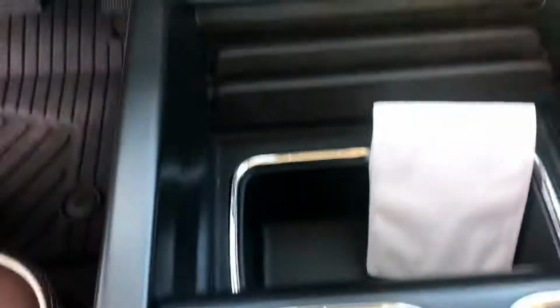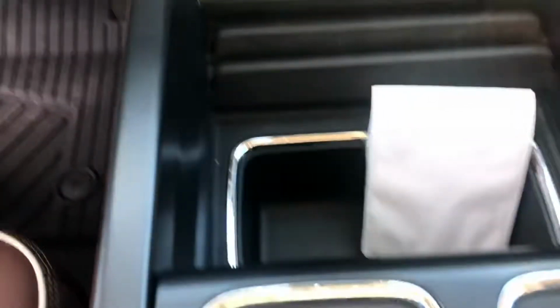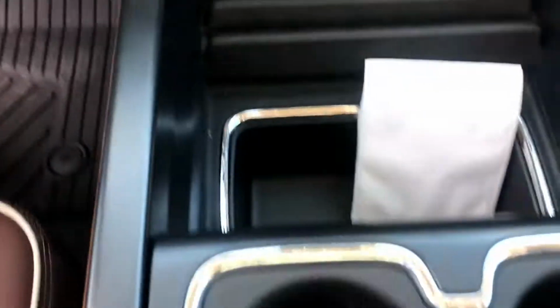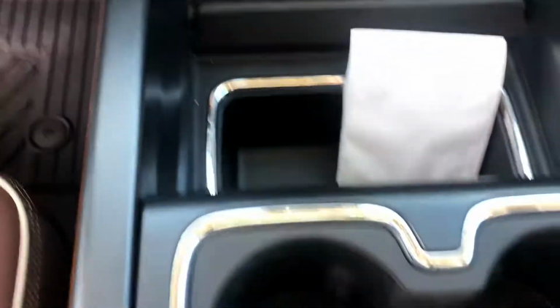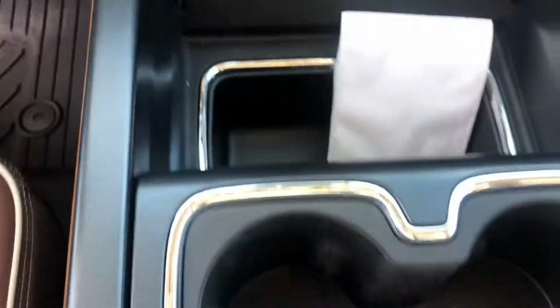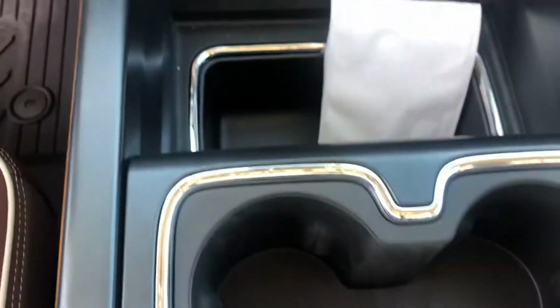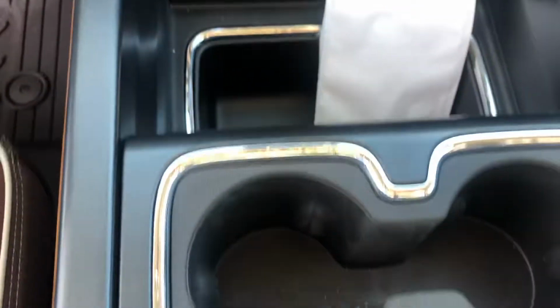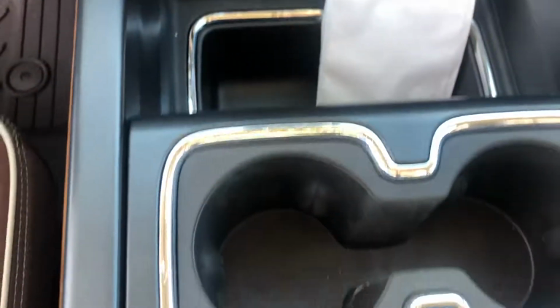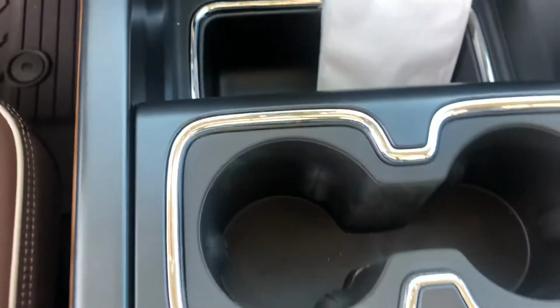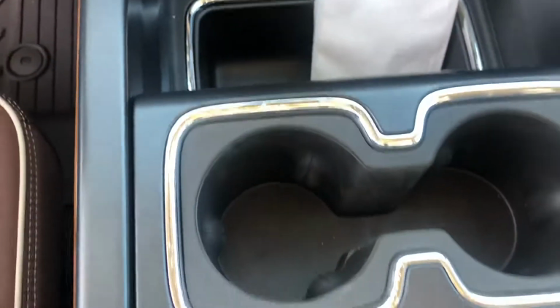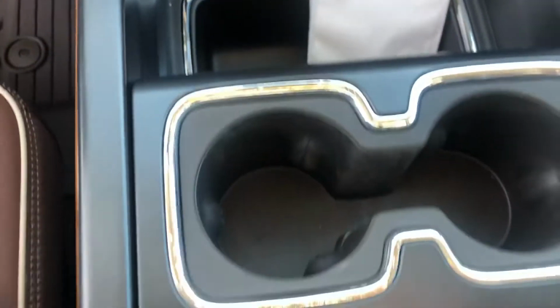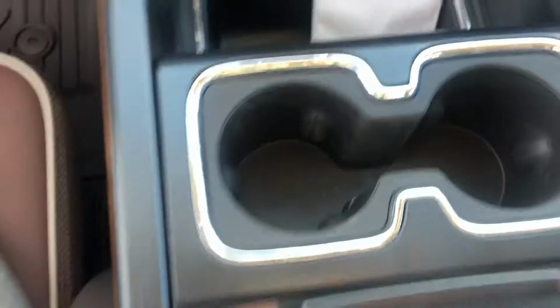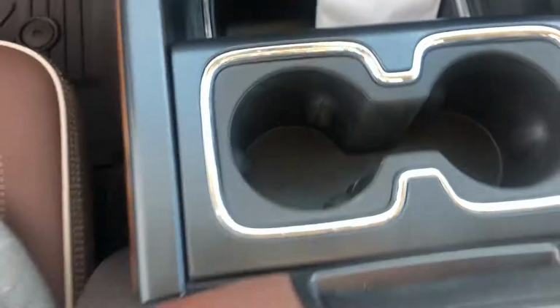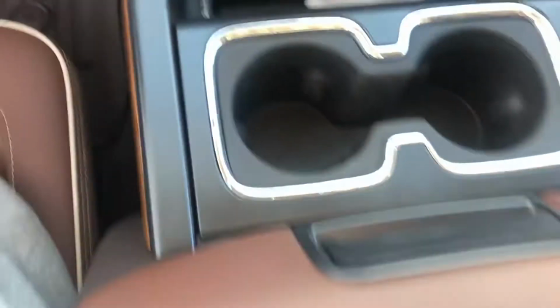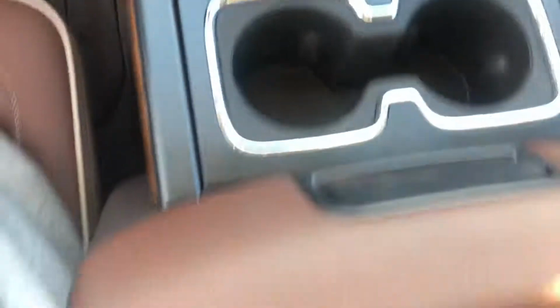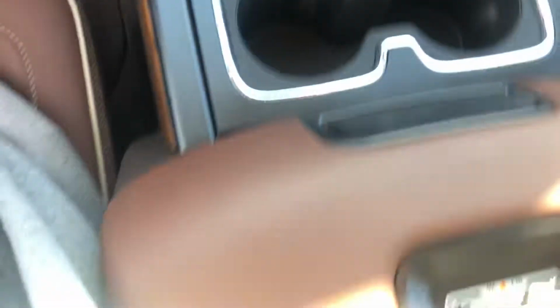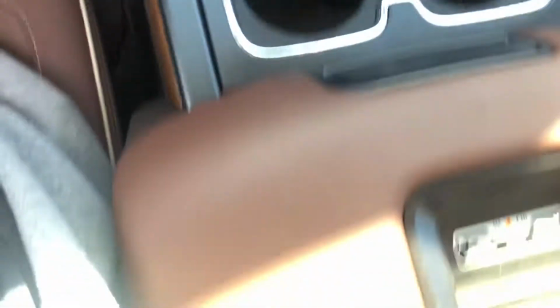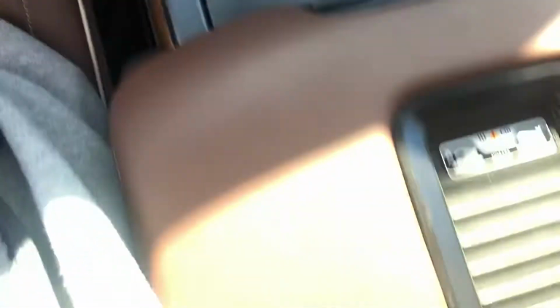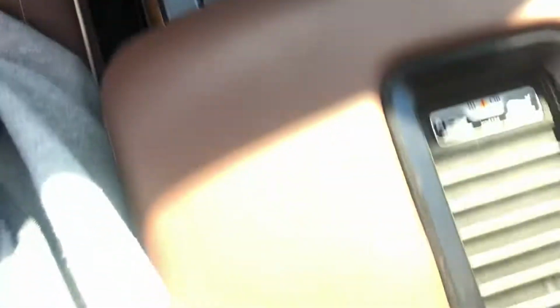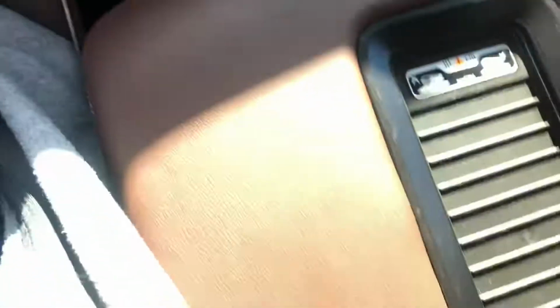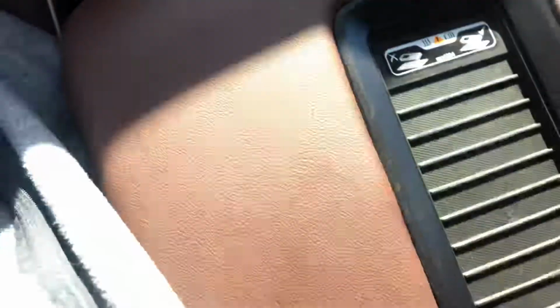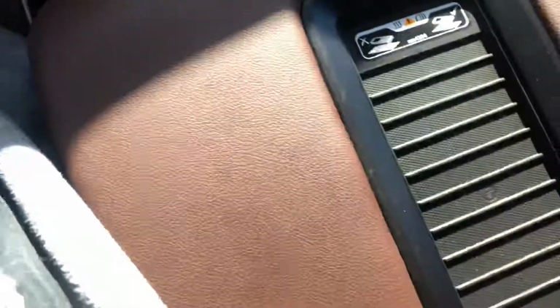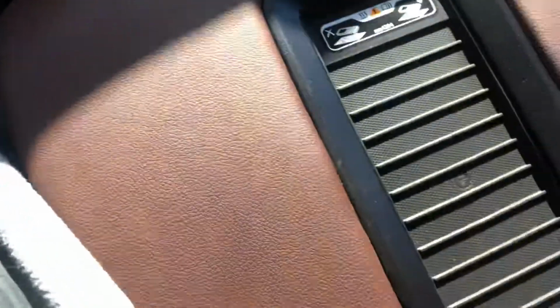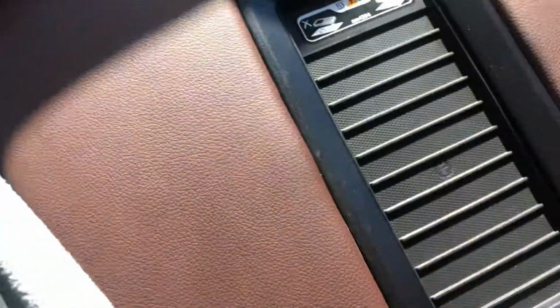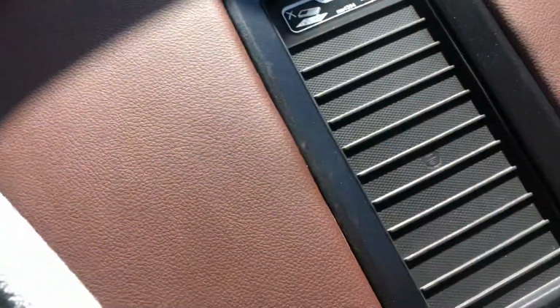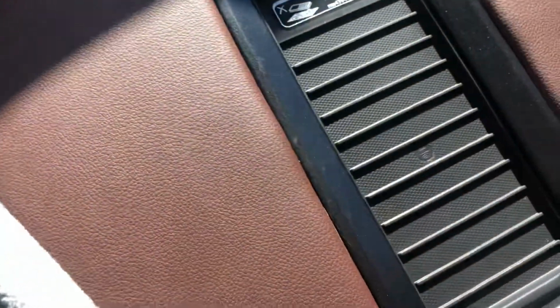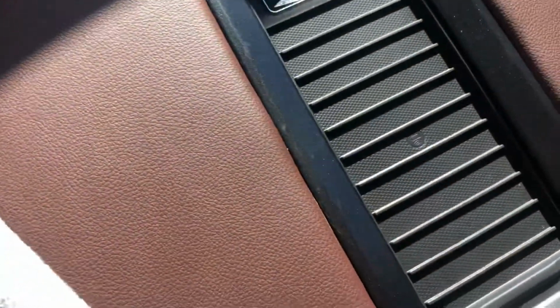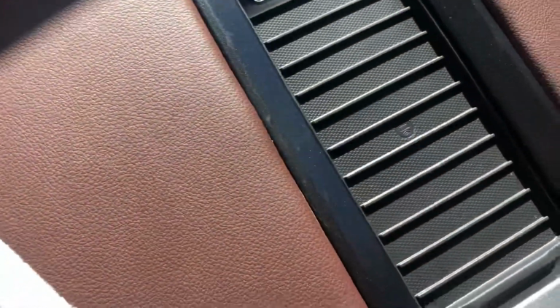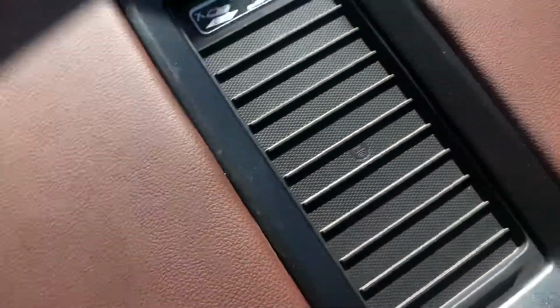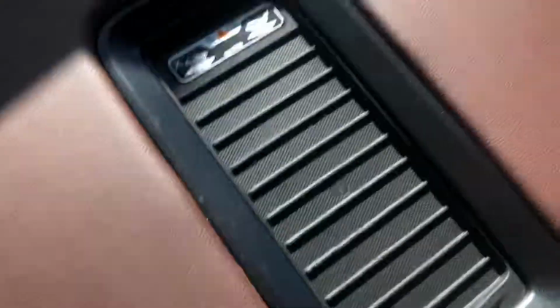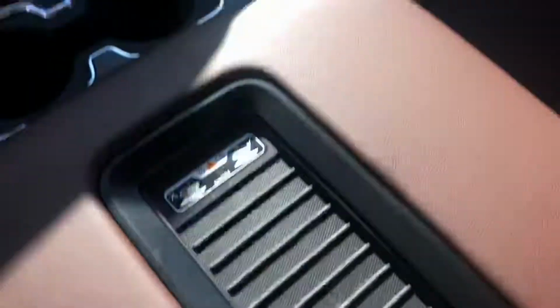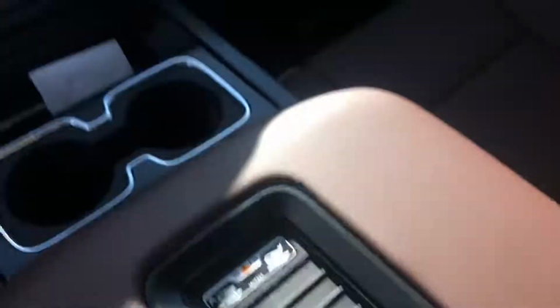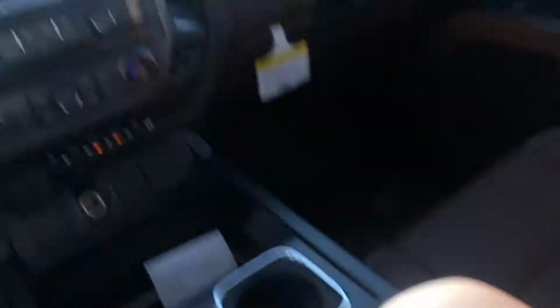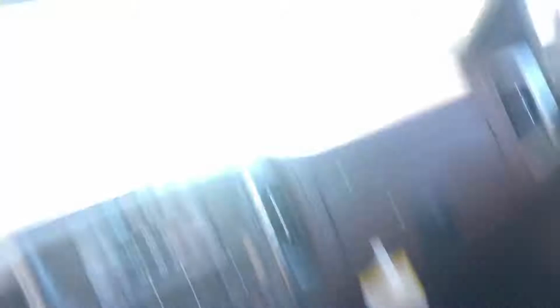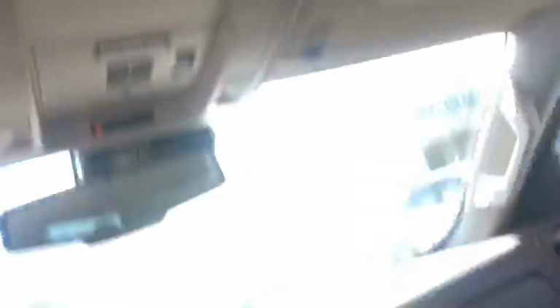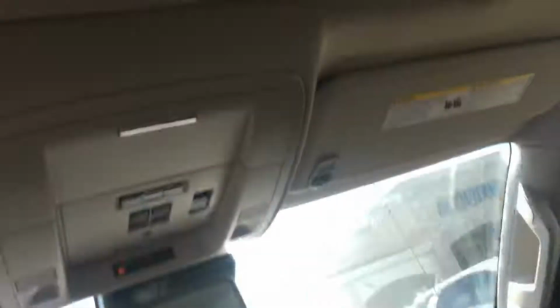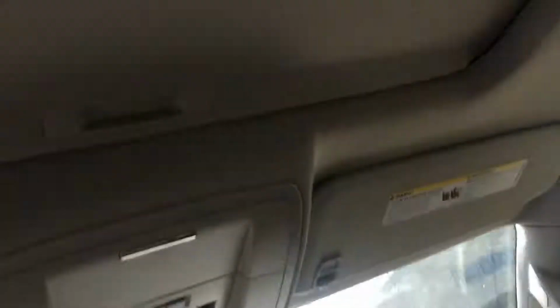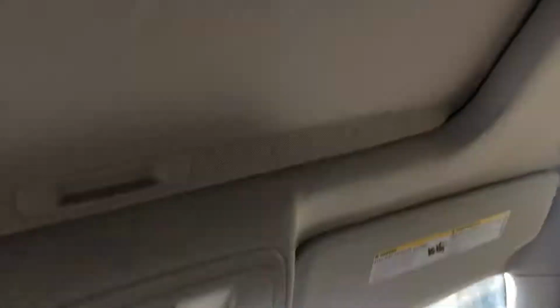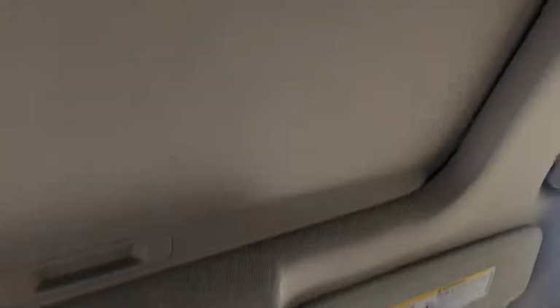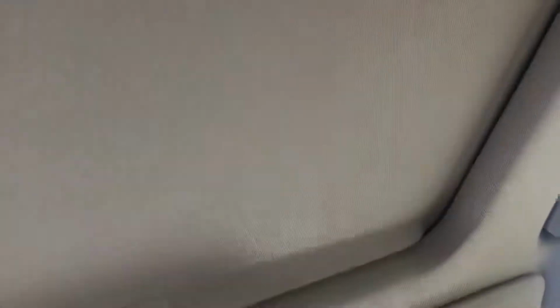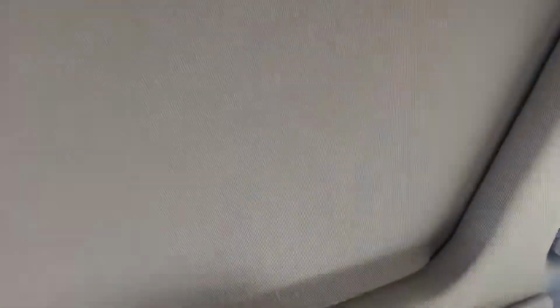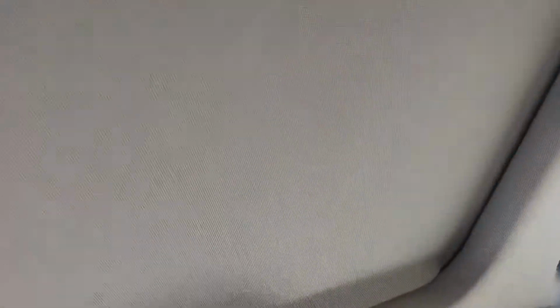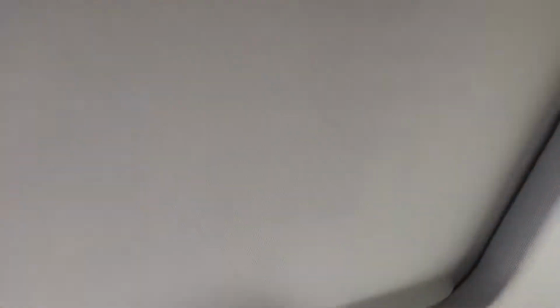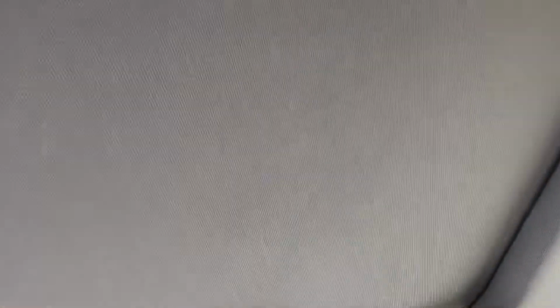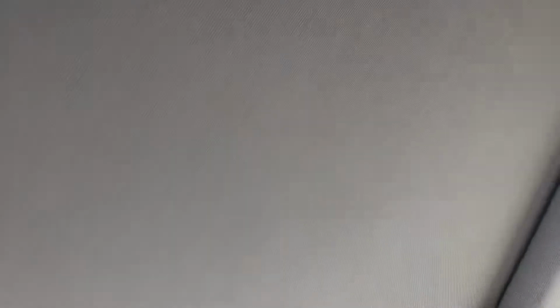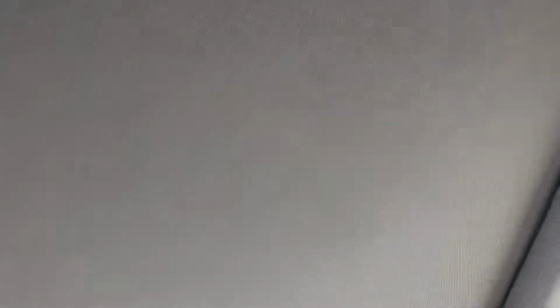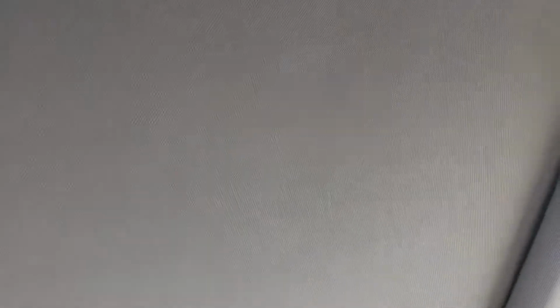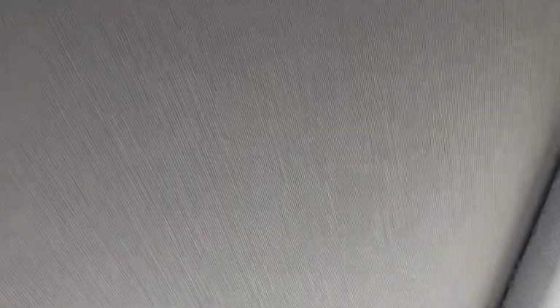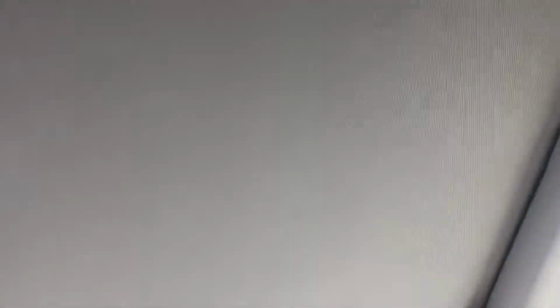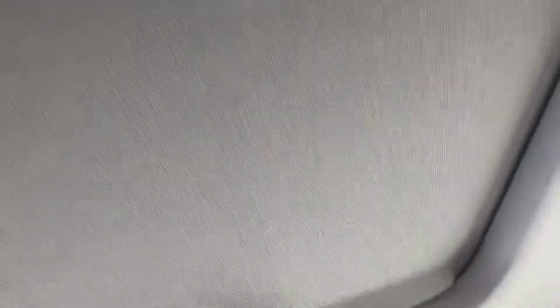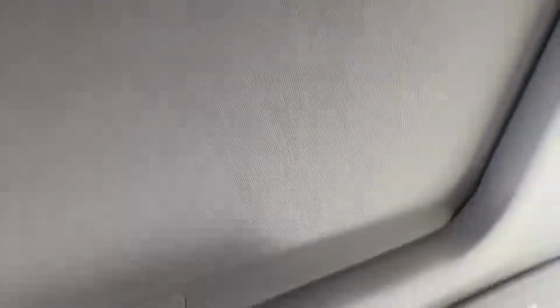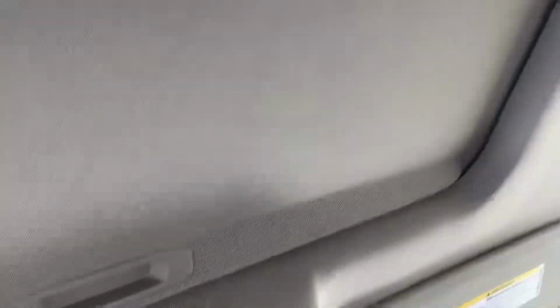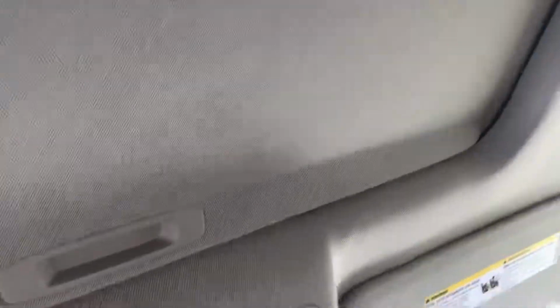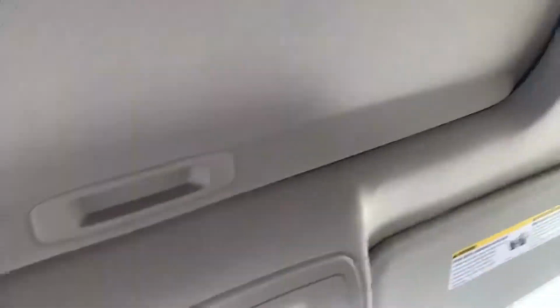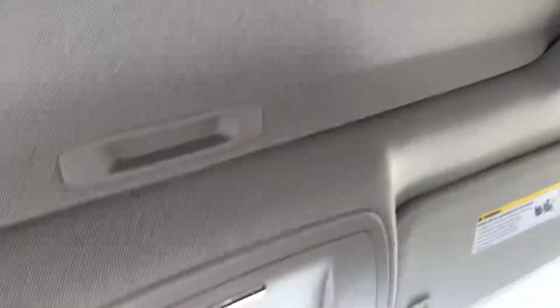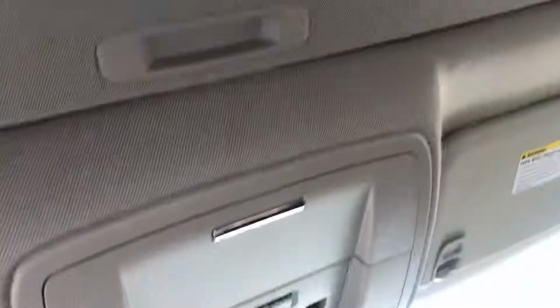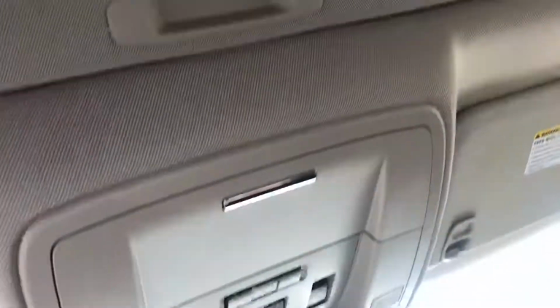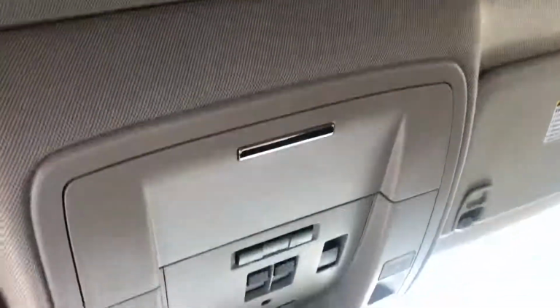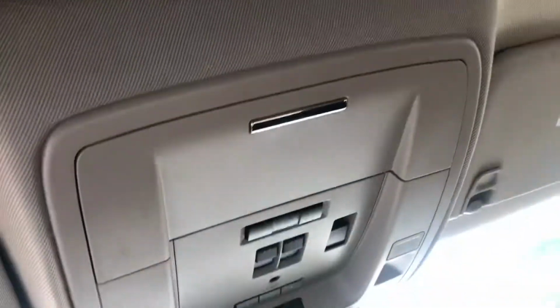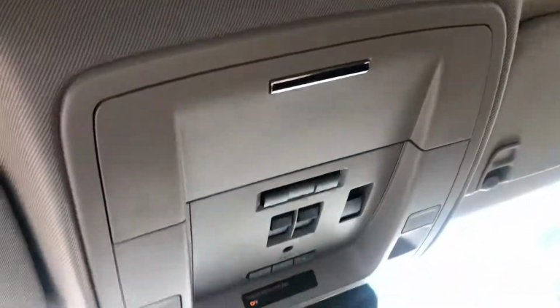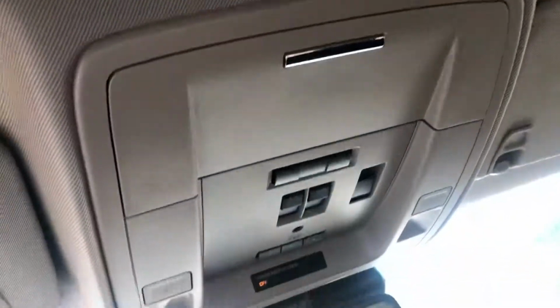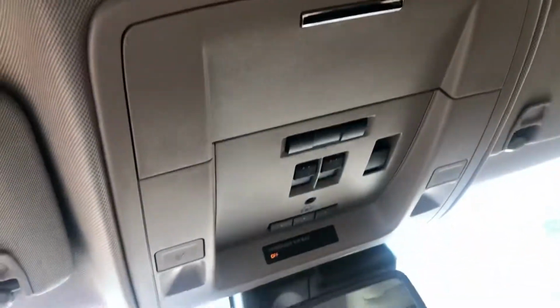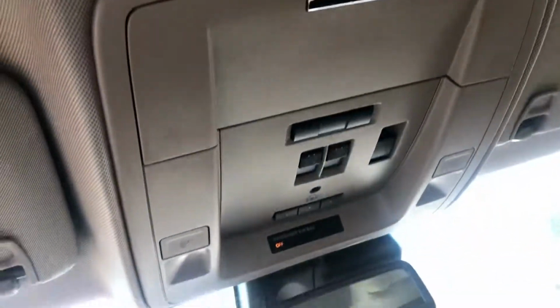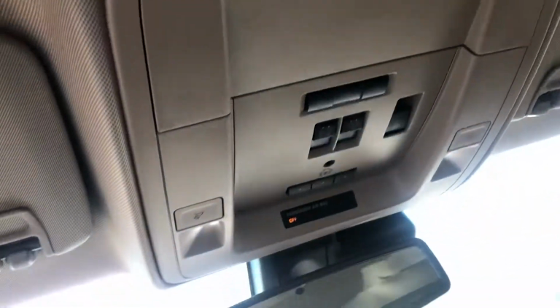You've got plenty of room down here, a wireless charger right here. You do have a sunroof in the vehicle and all your sunroof controls.